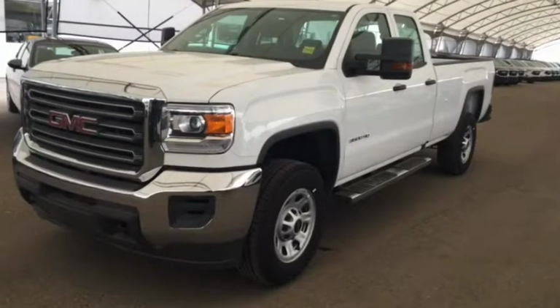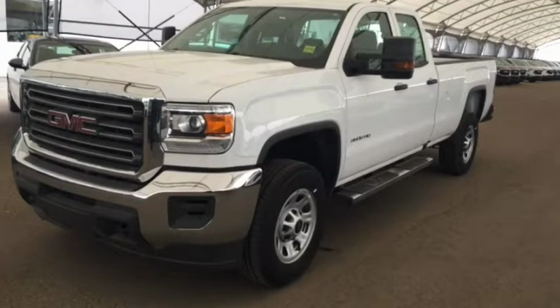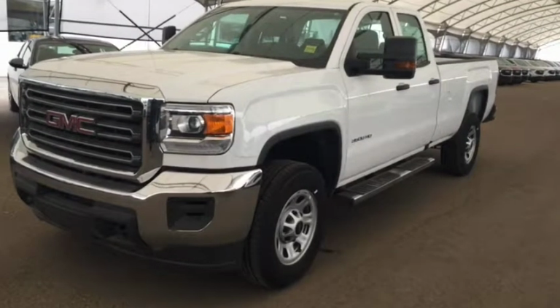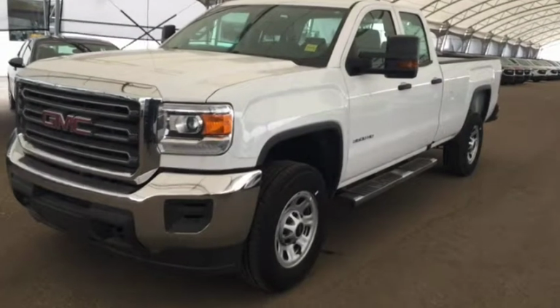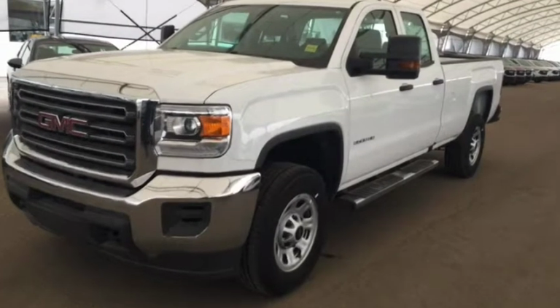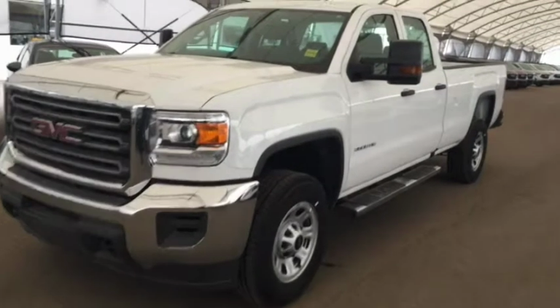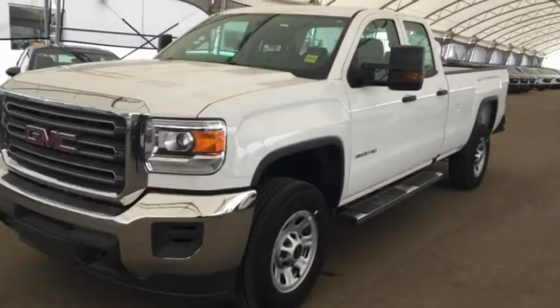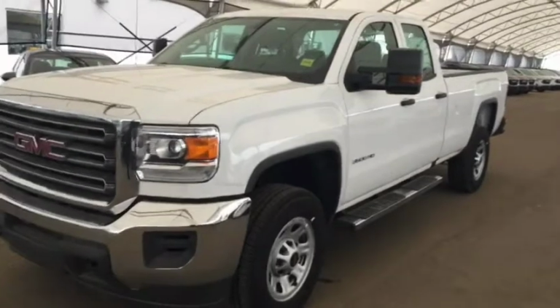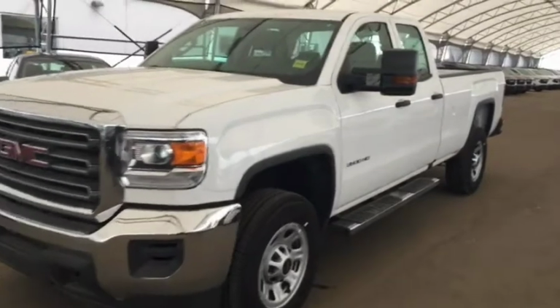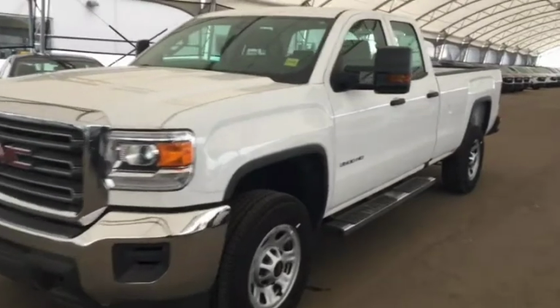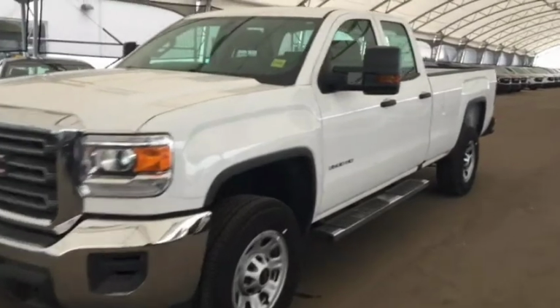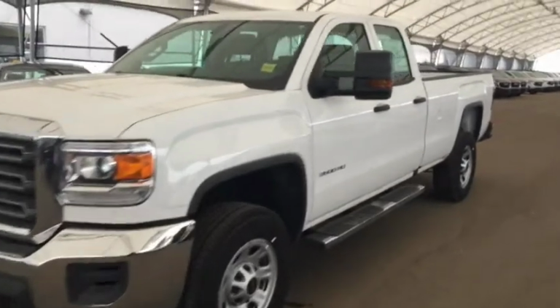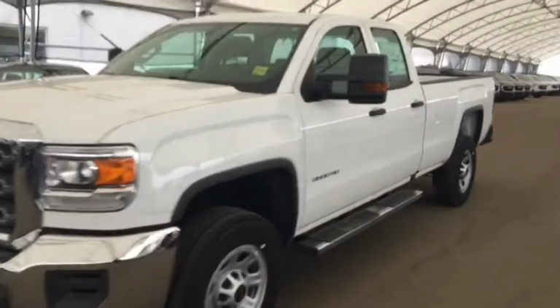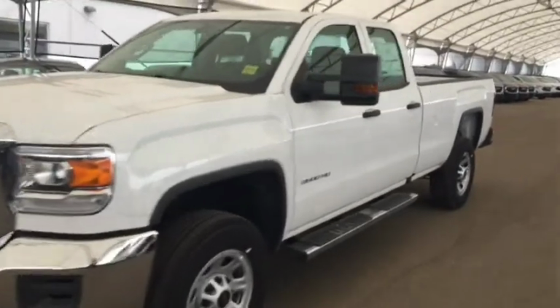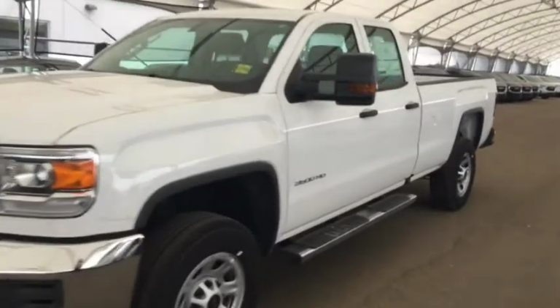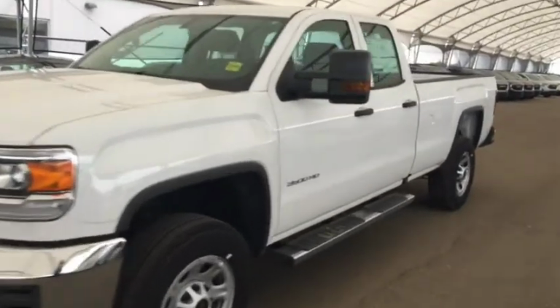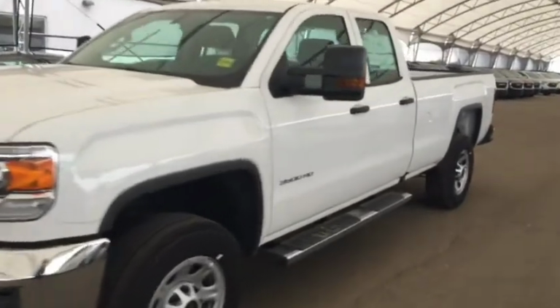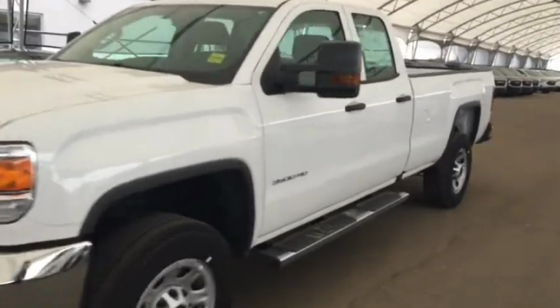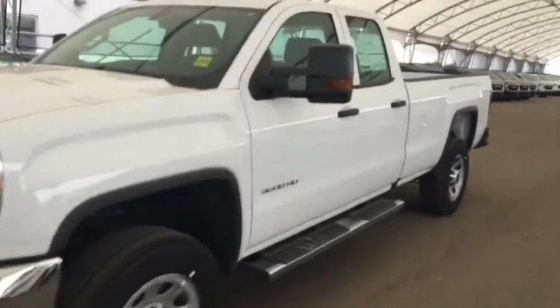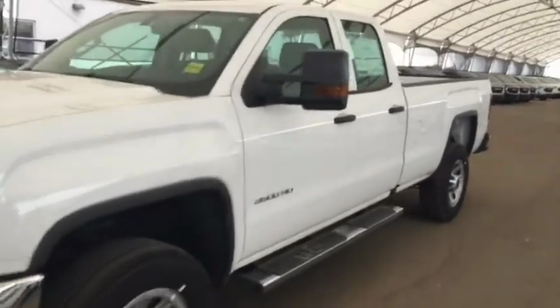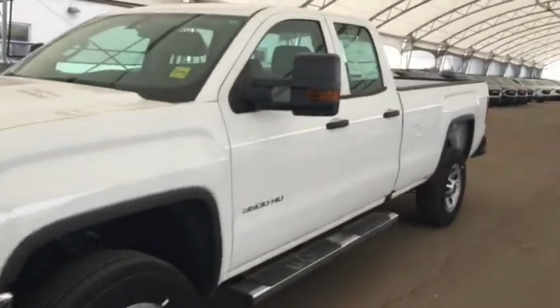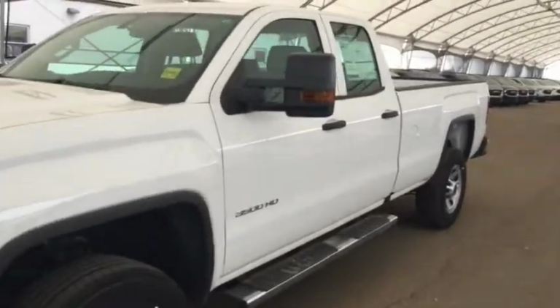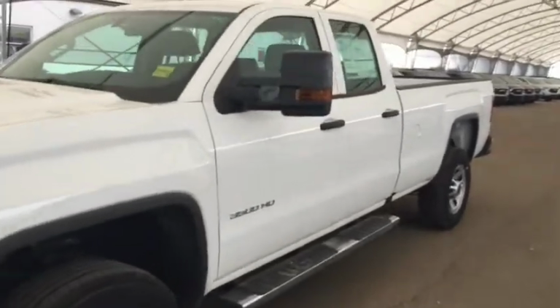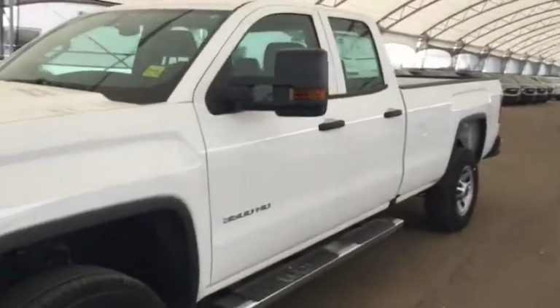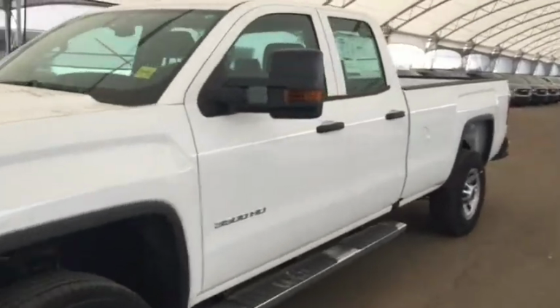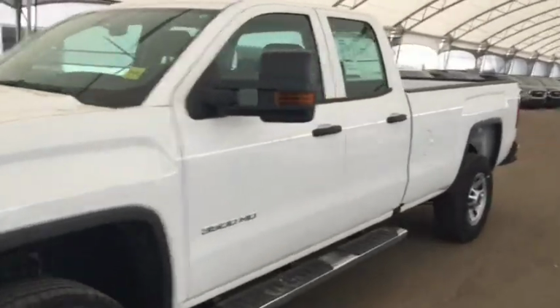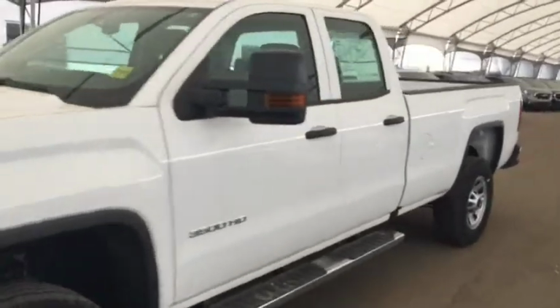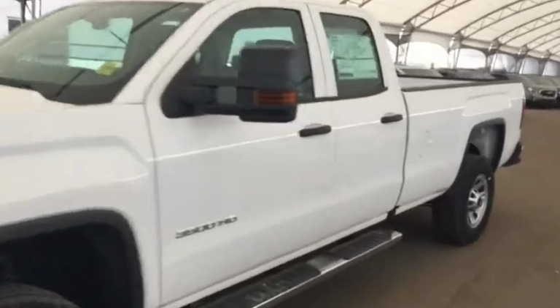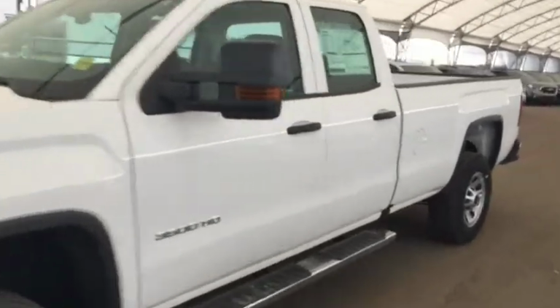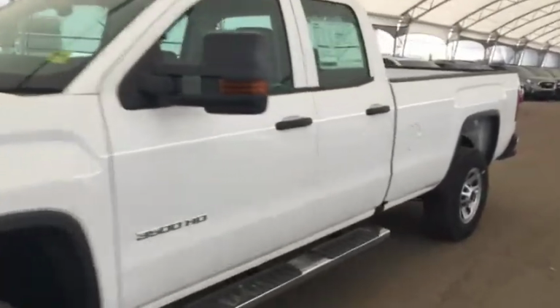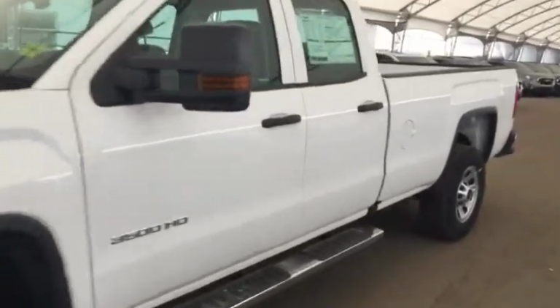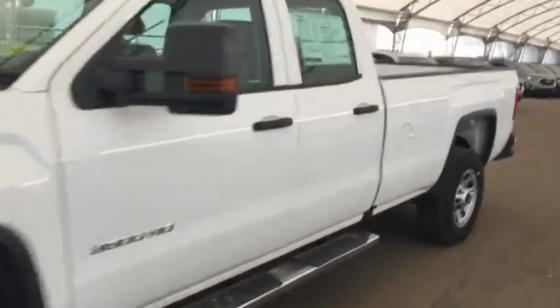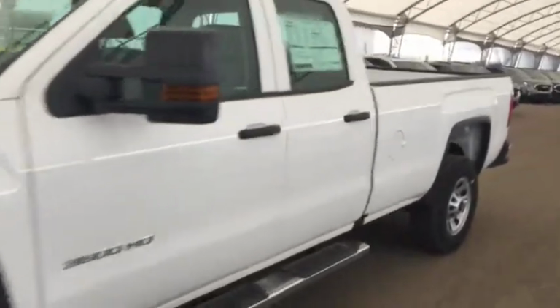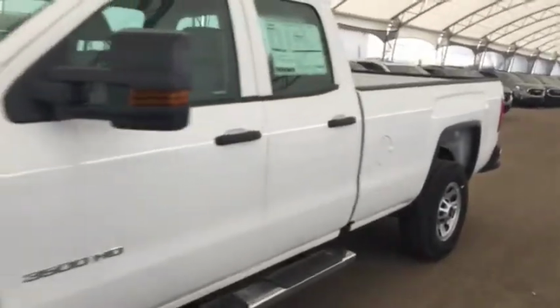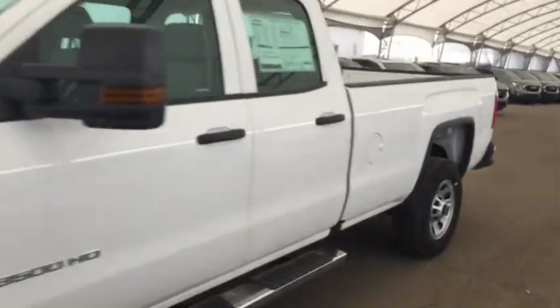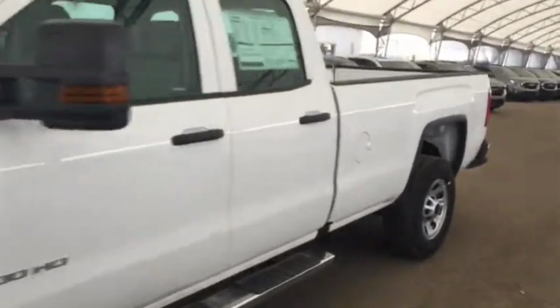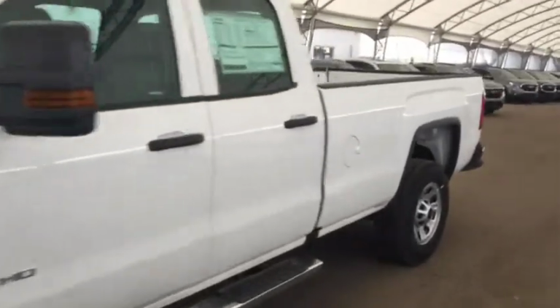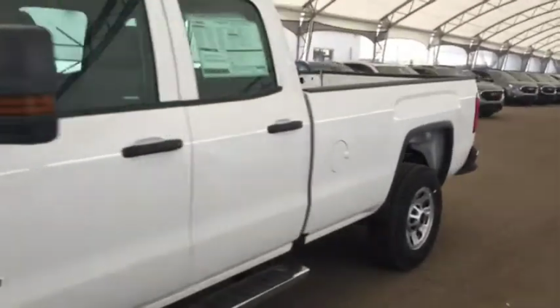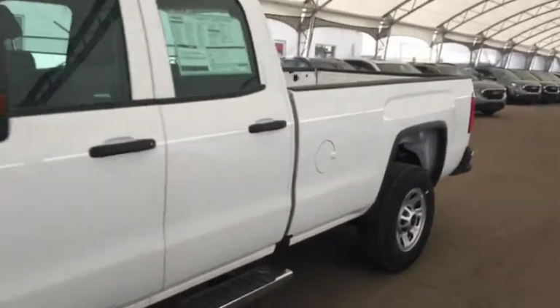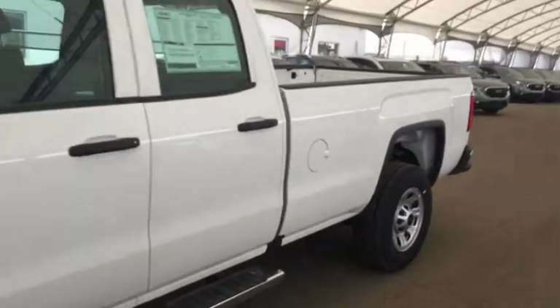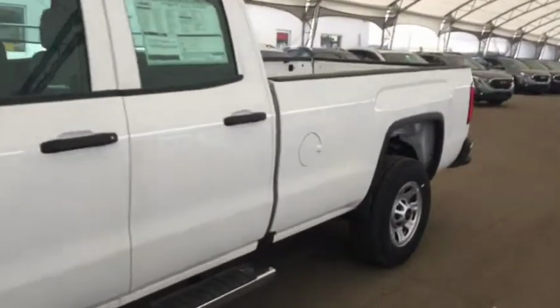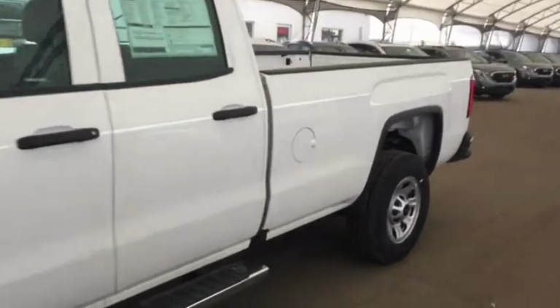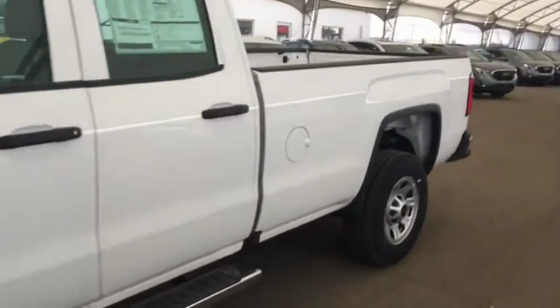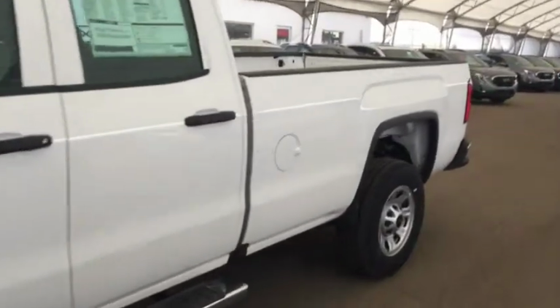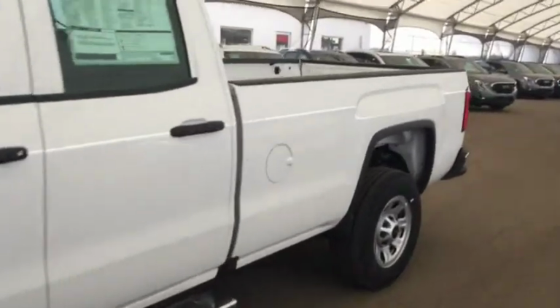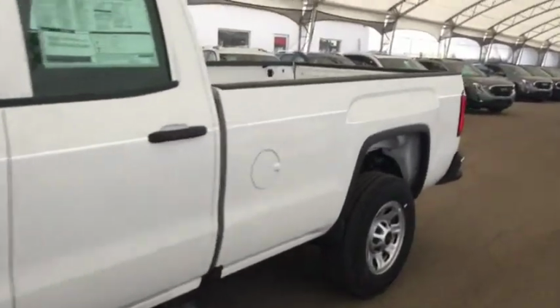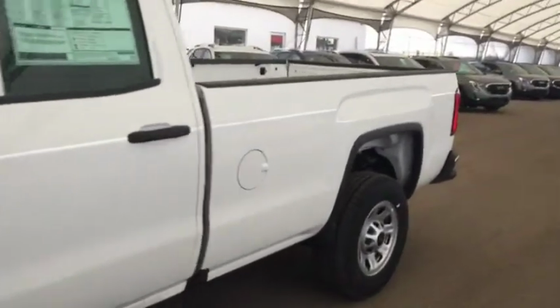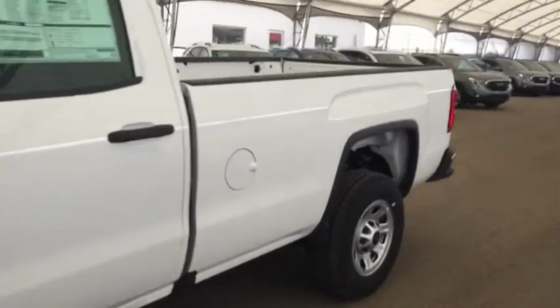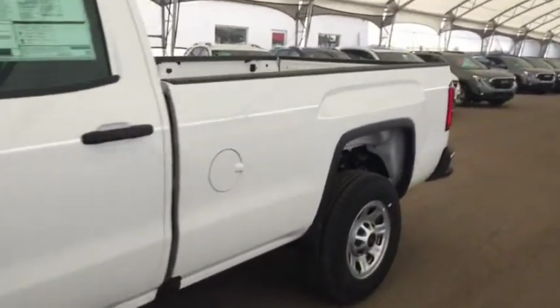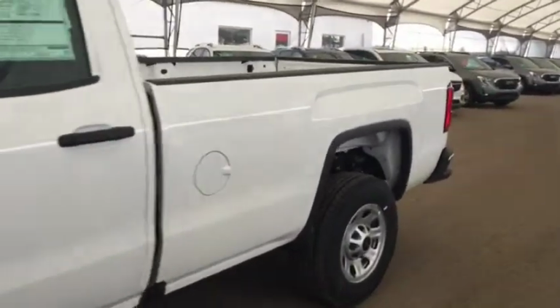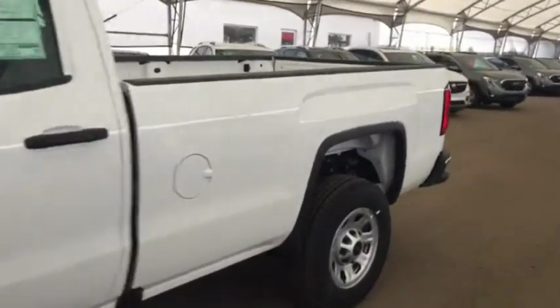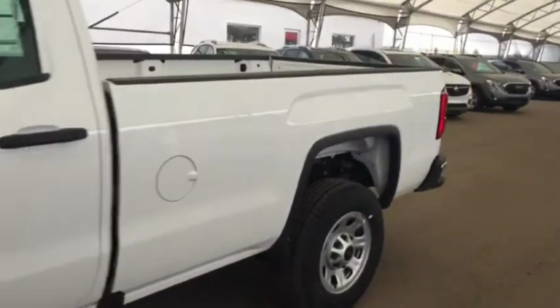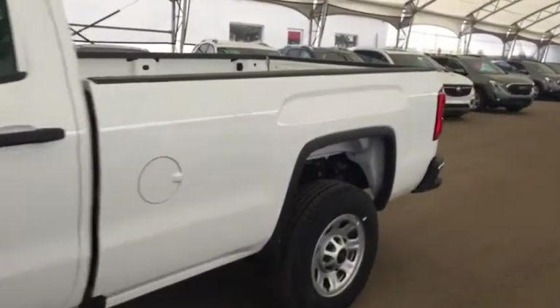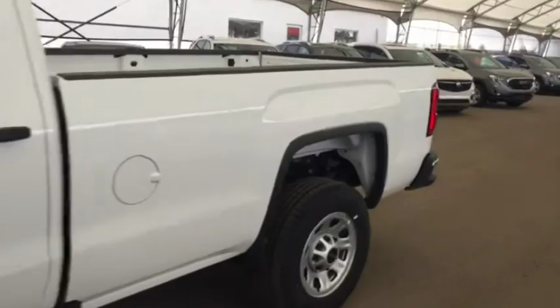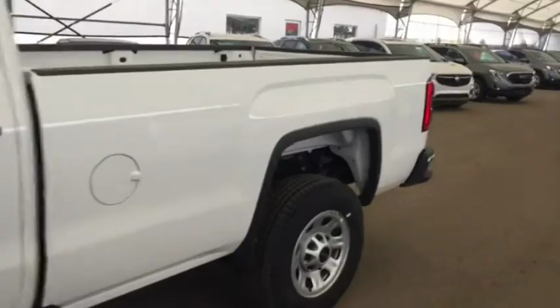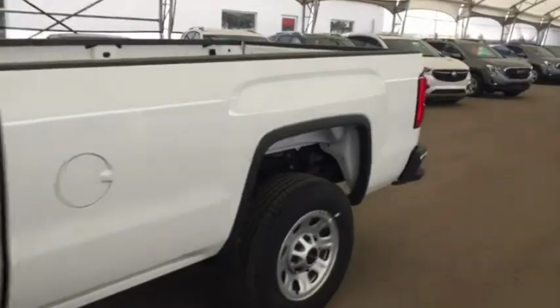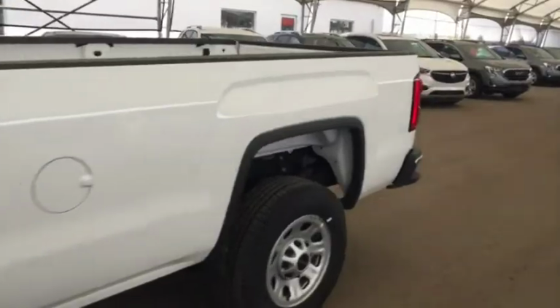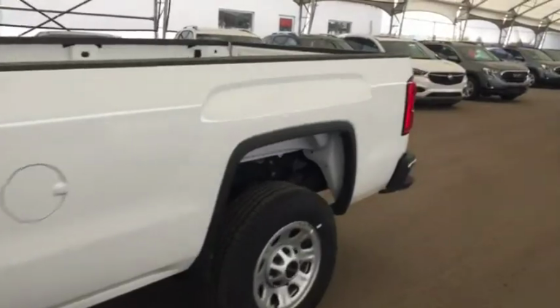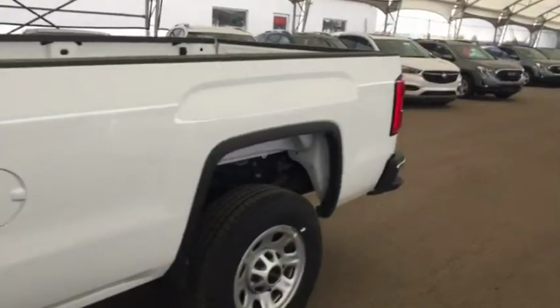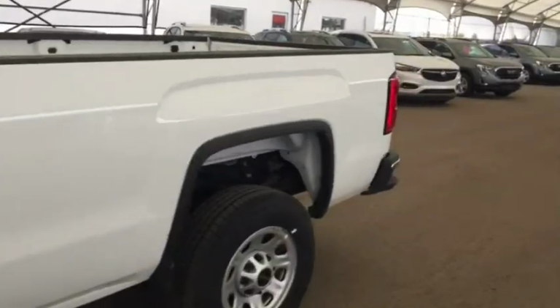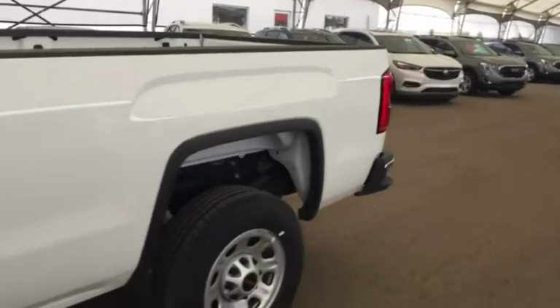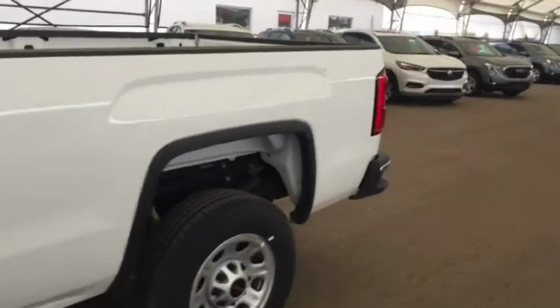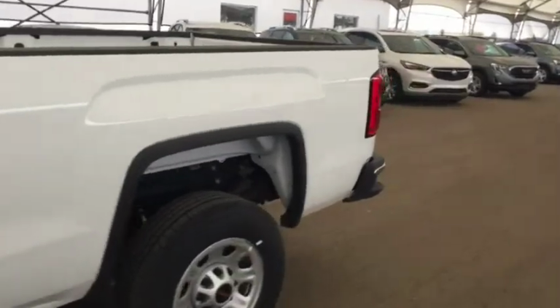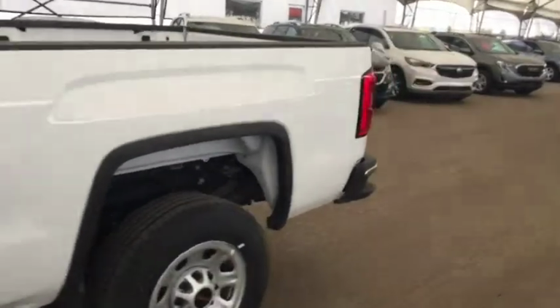Welcome to Davis Chevrolet. This is a 2018 GMC Sierra 3500 Heavy Duty in the color white.